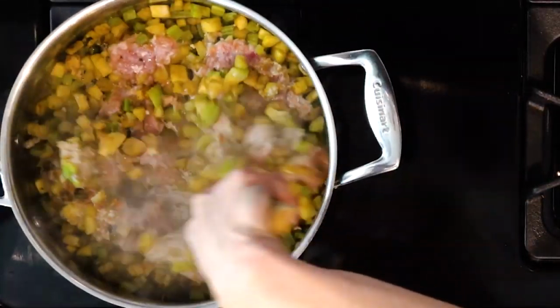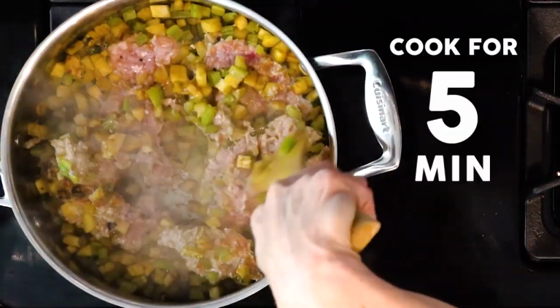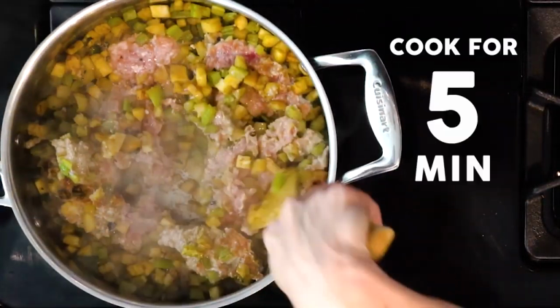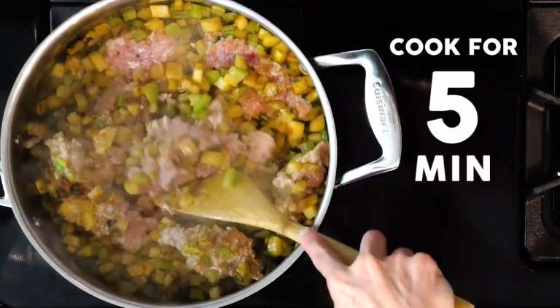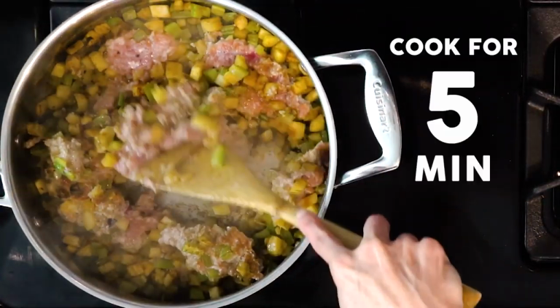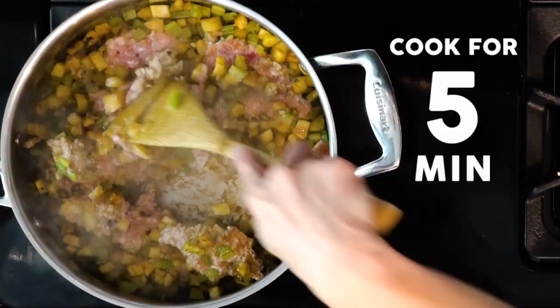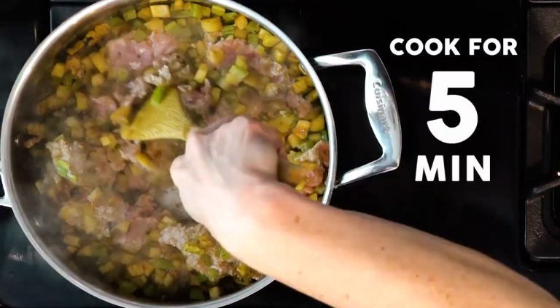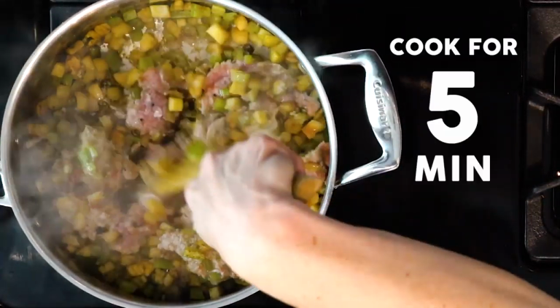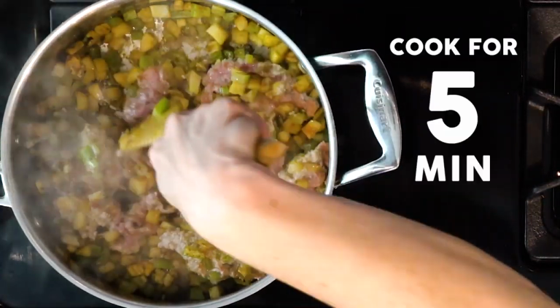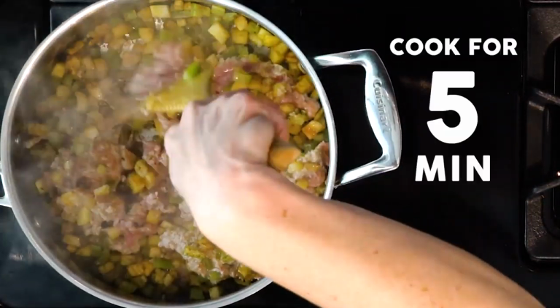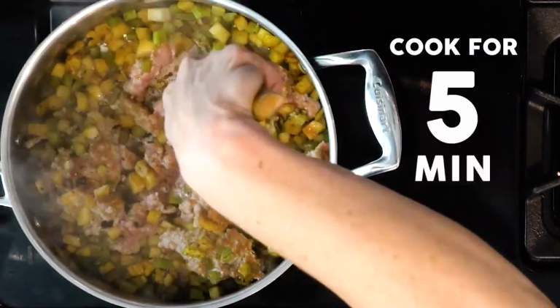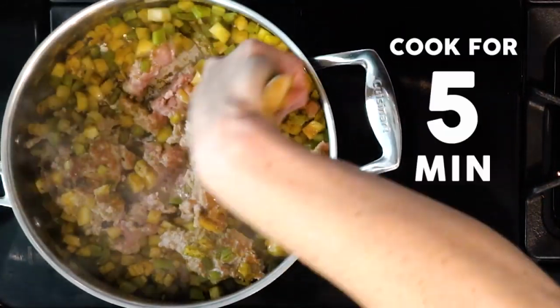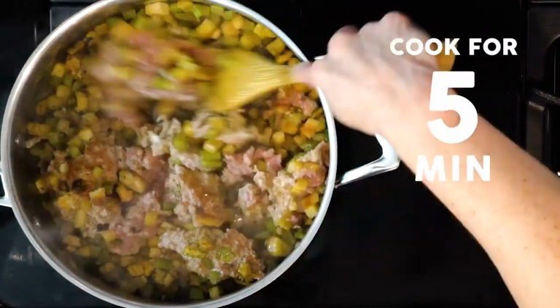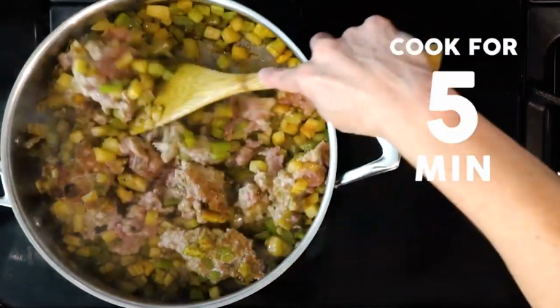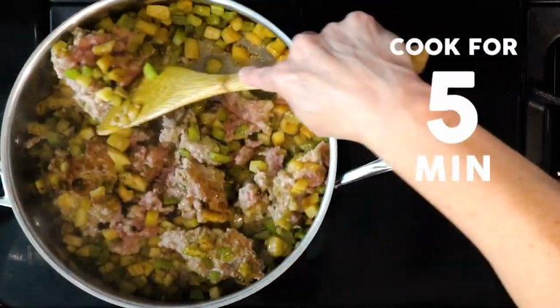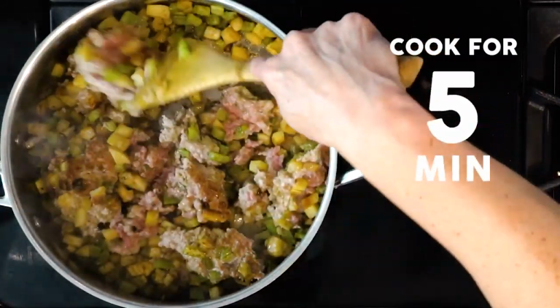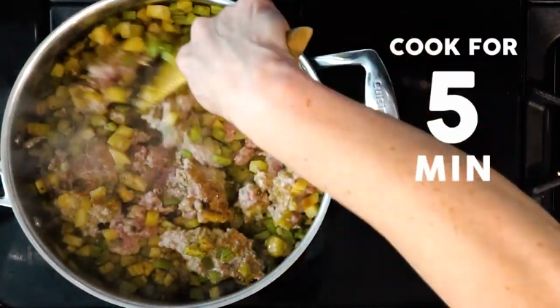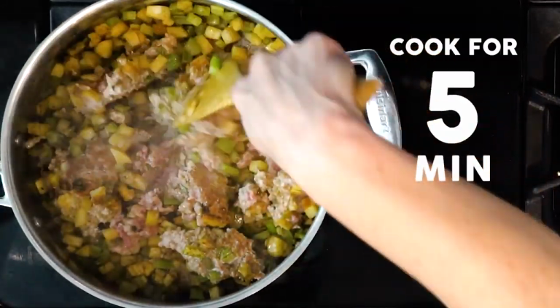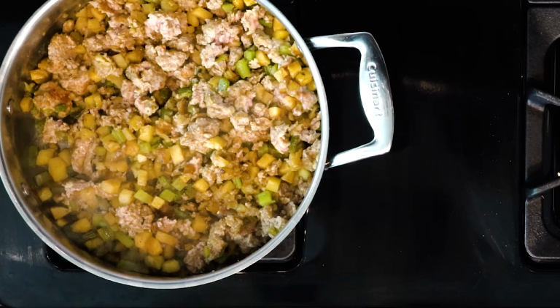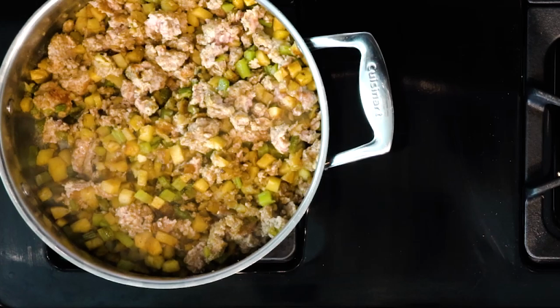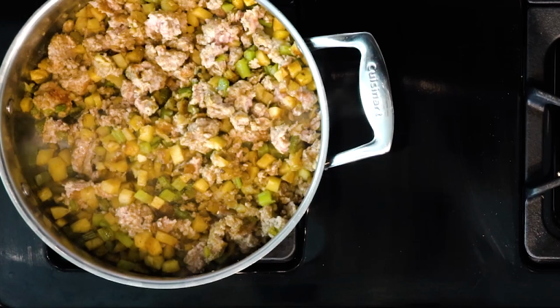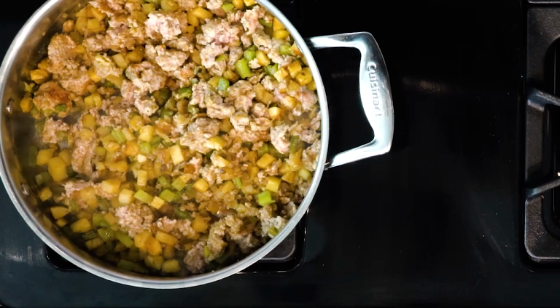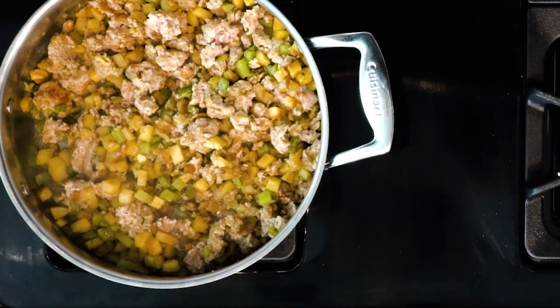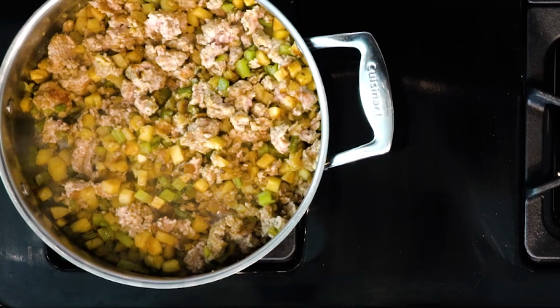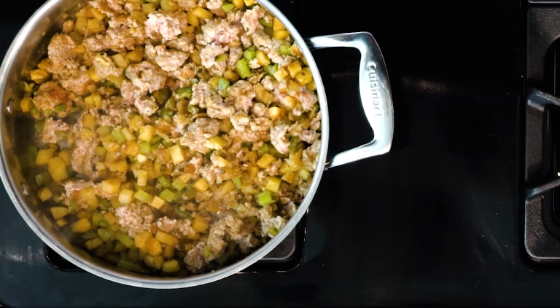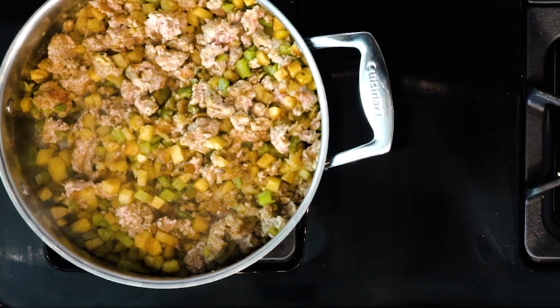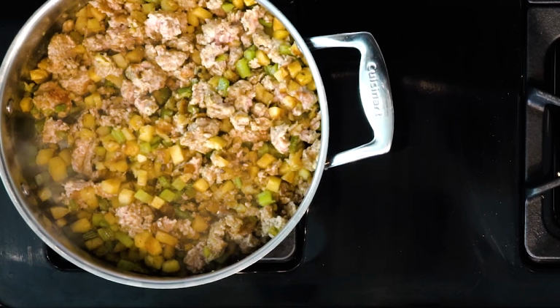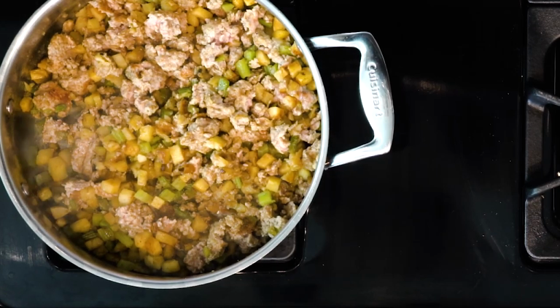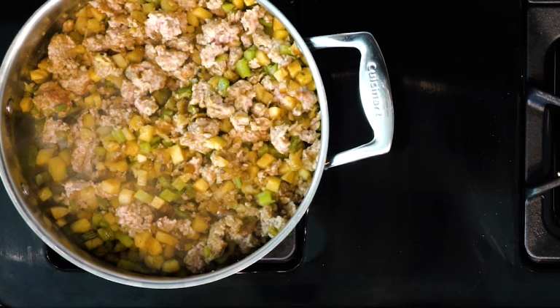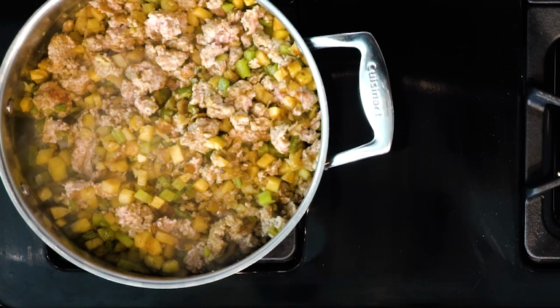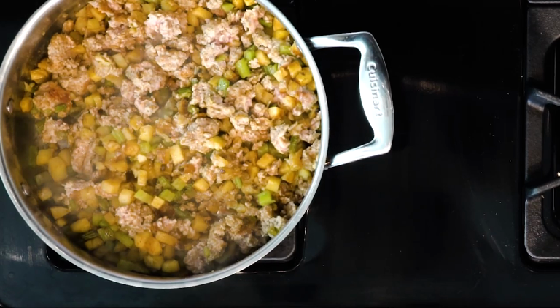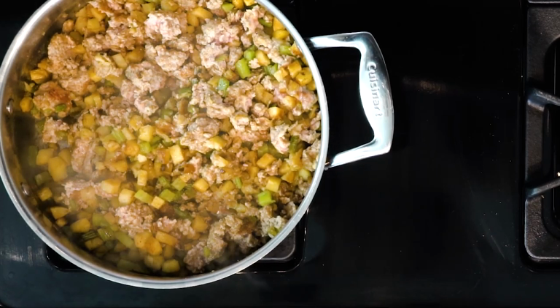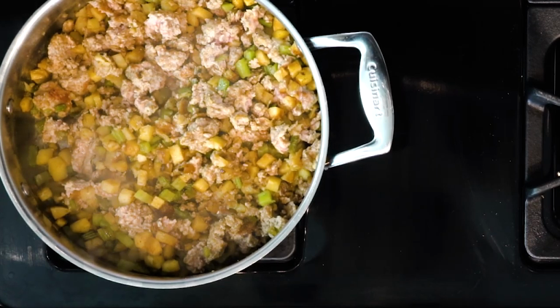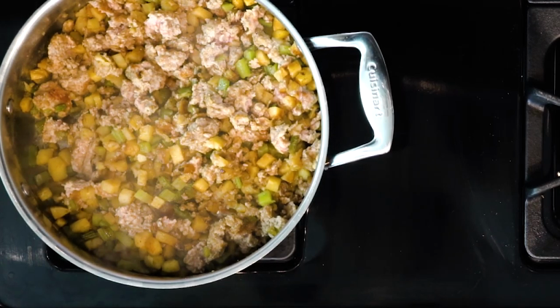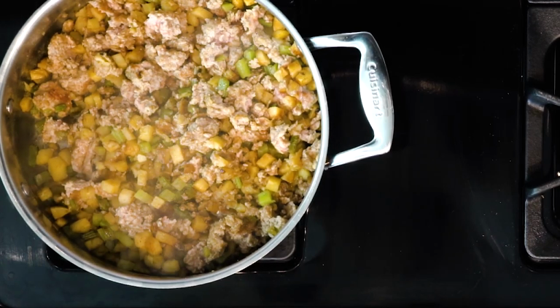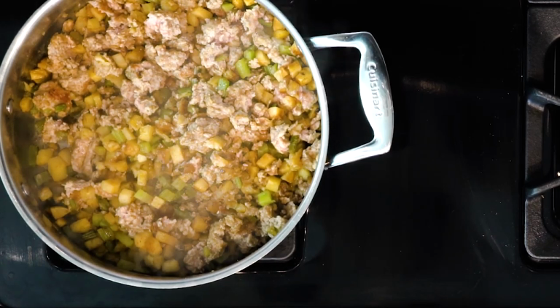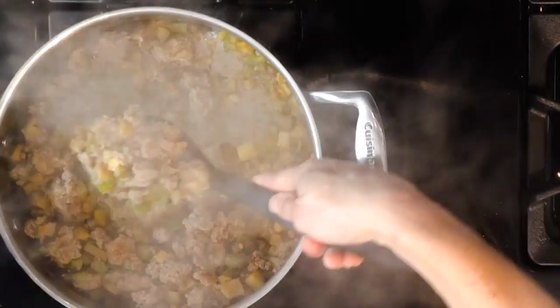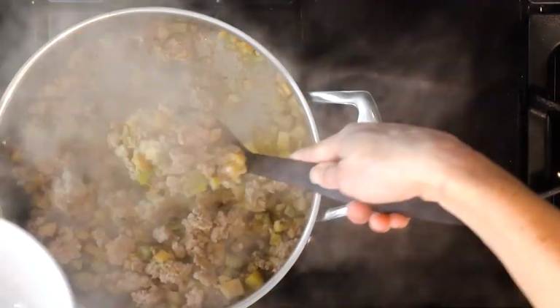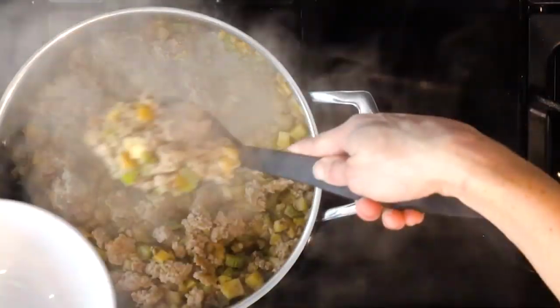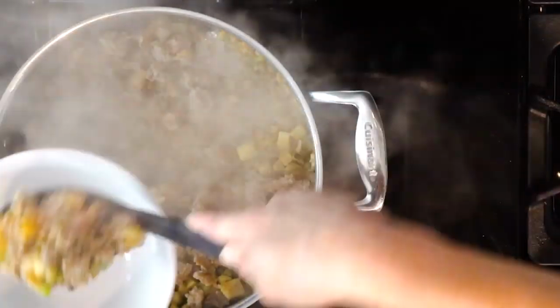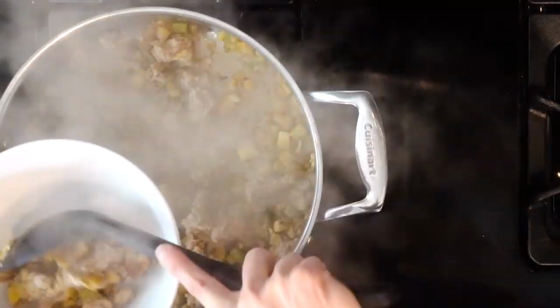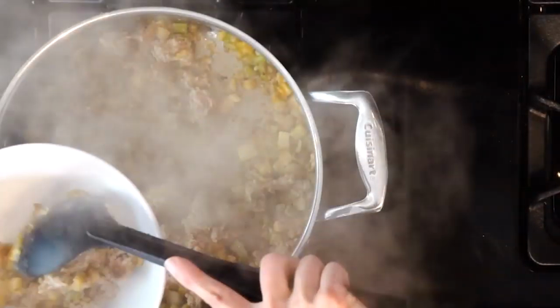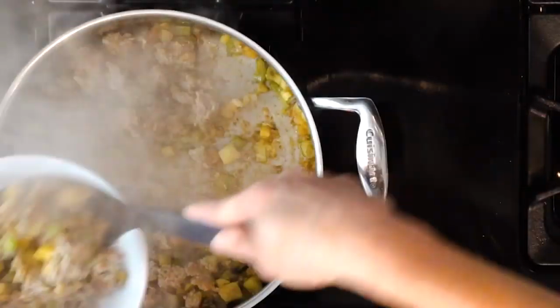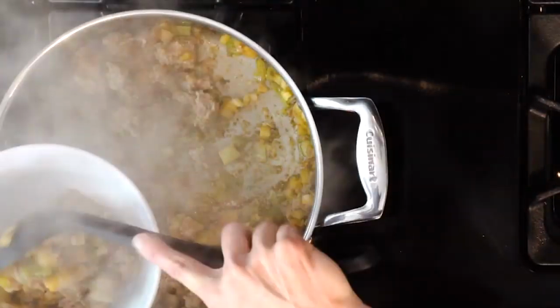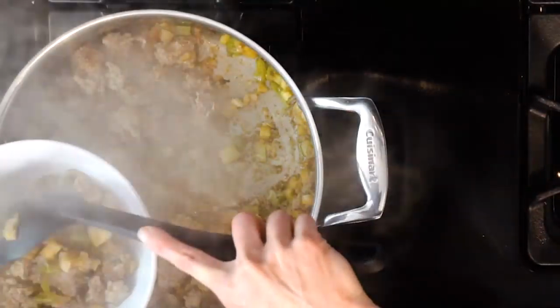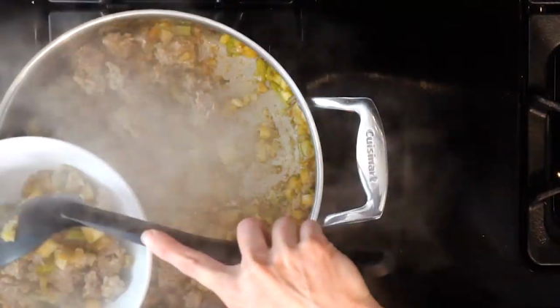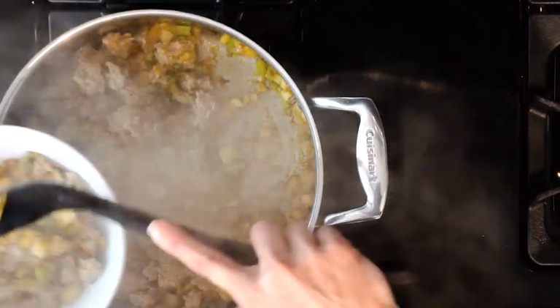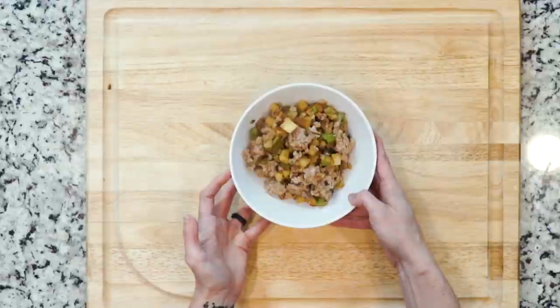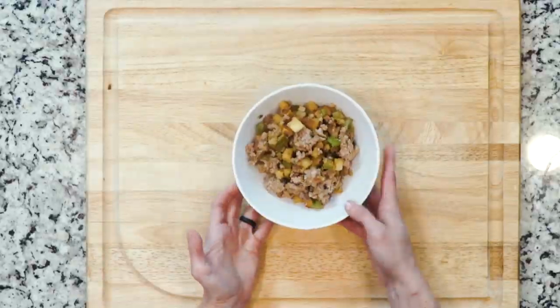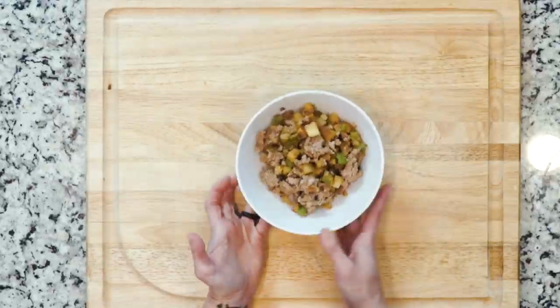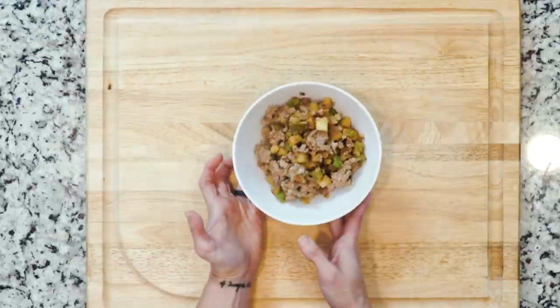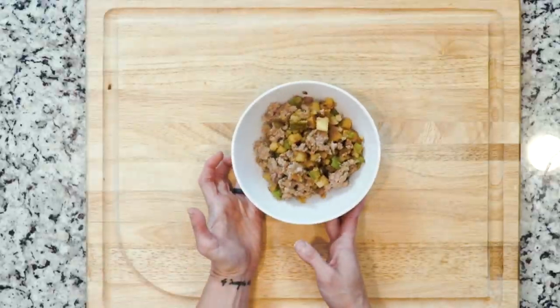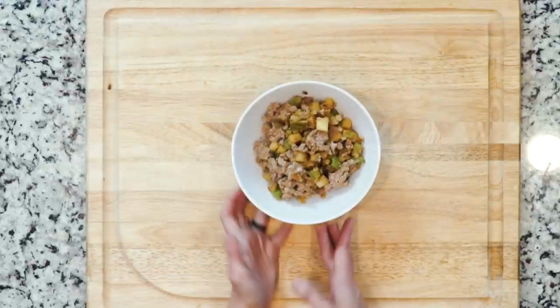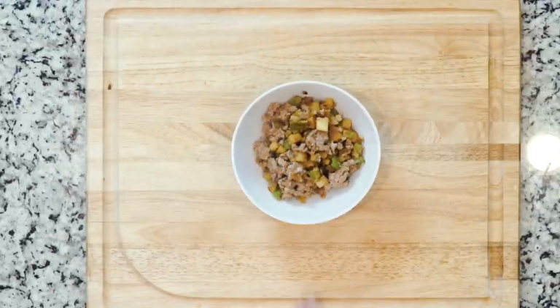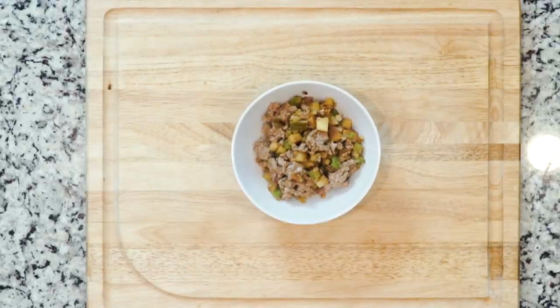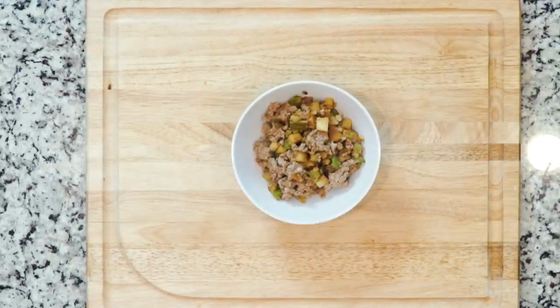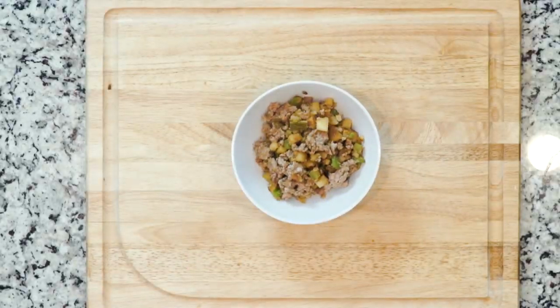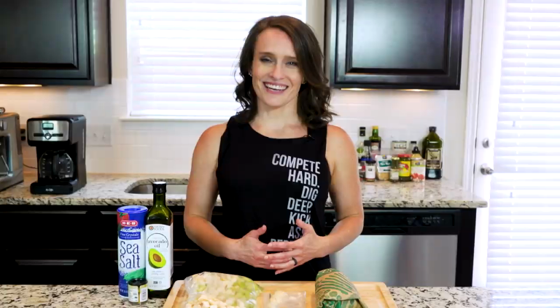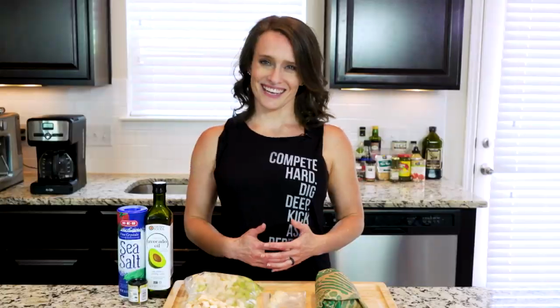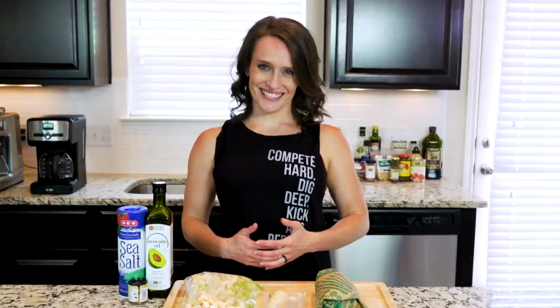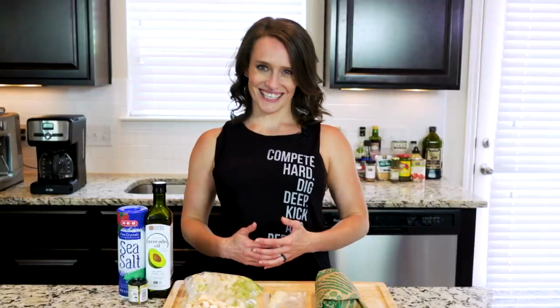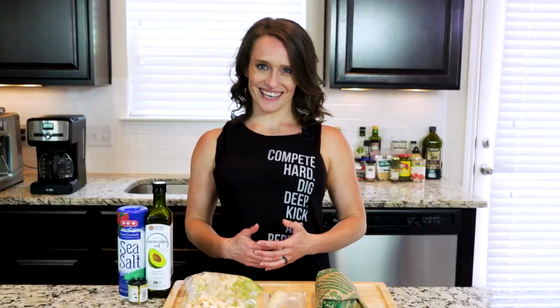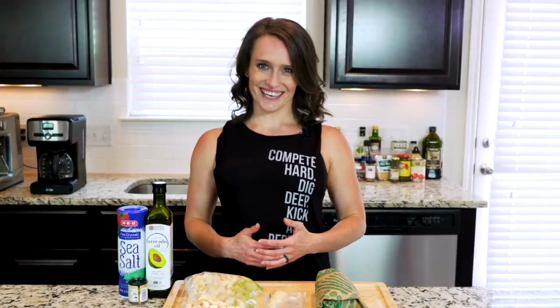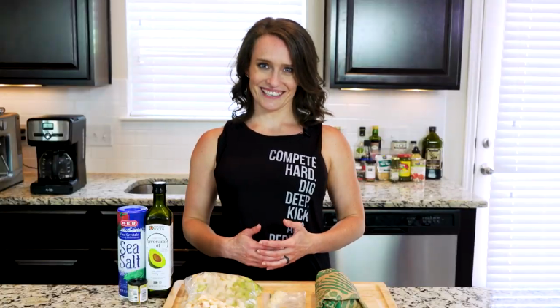Once everything has cooked to your liking, scoop some into a bowl, grab a spoon, and dig in.